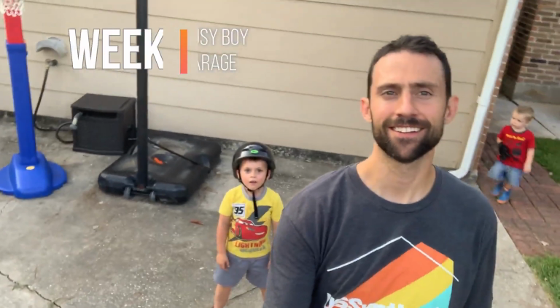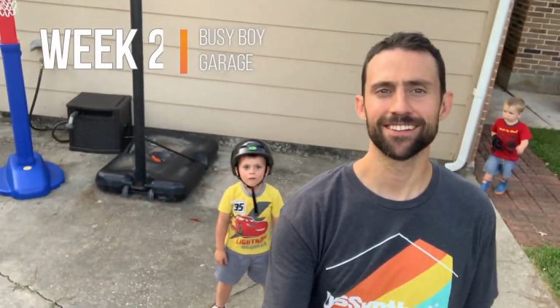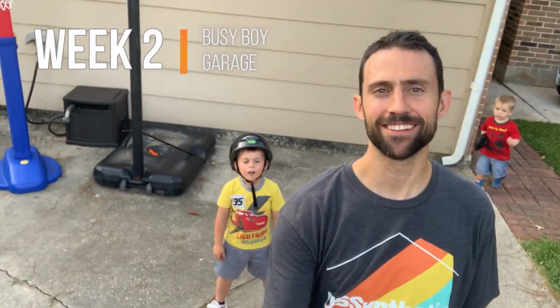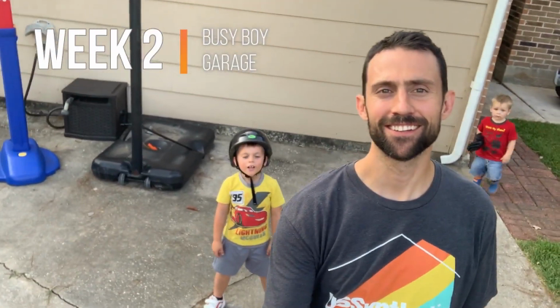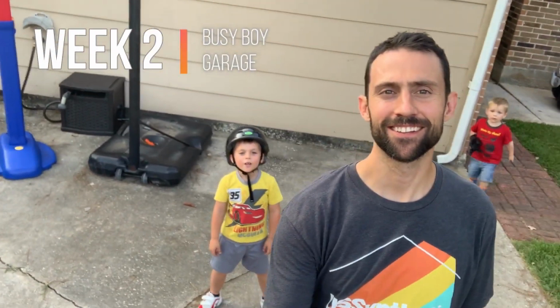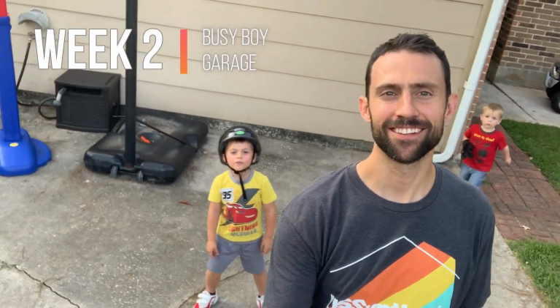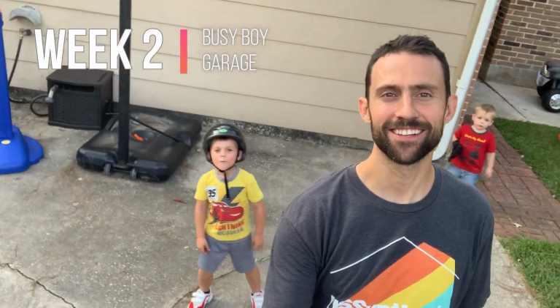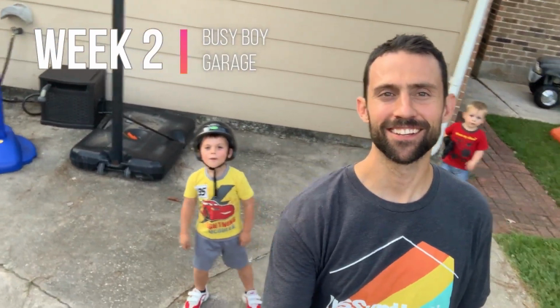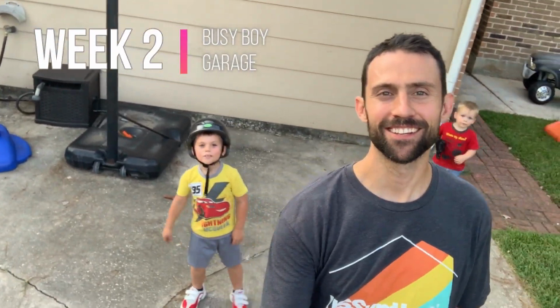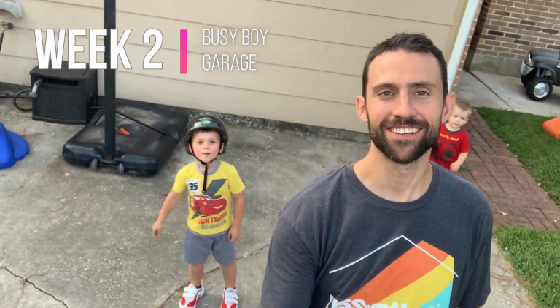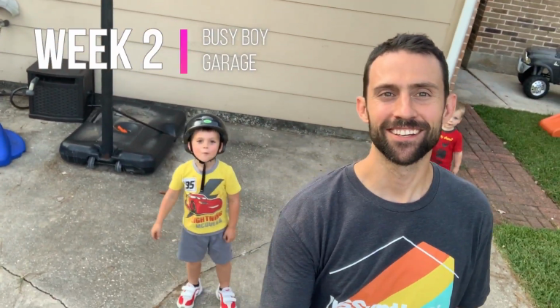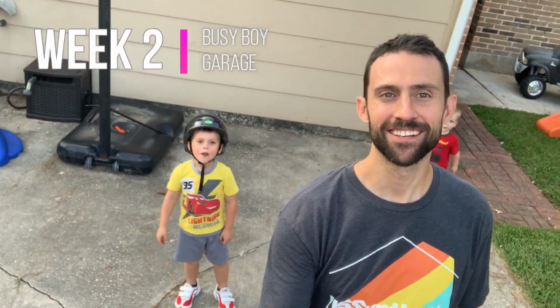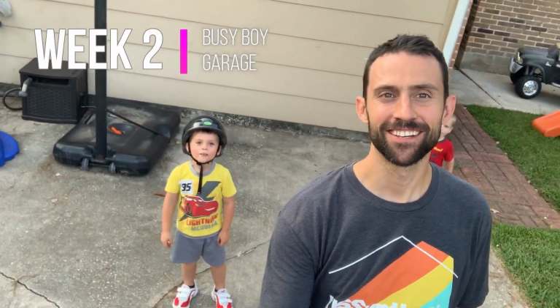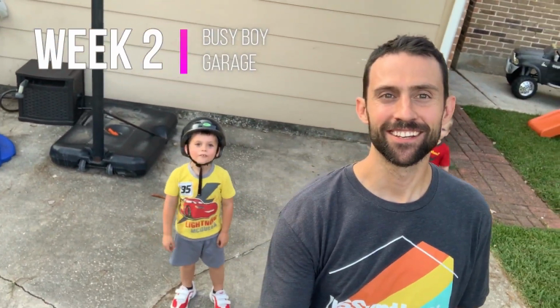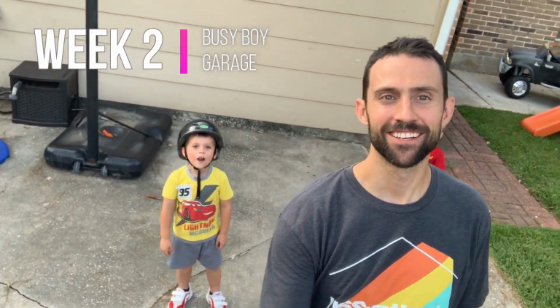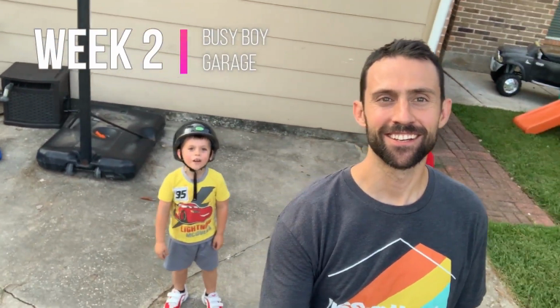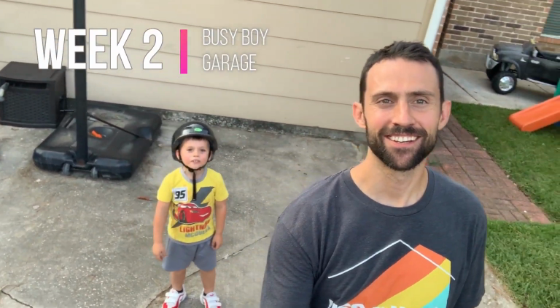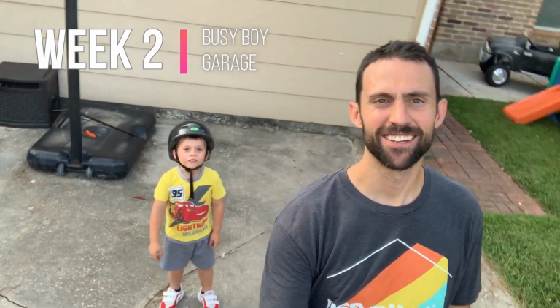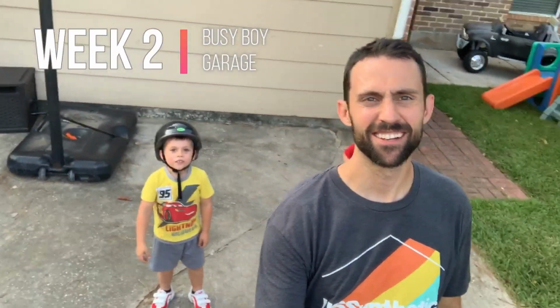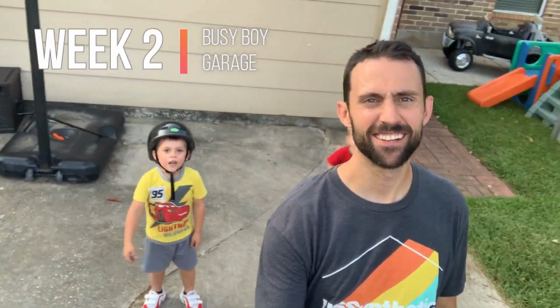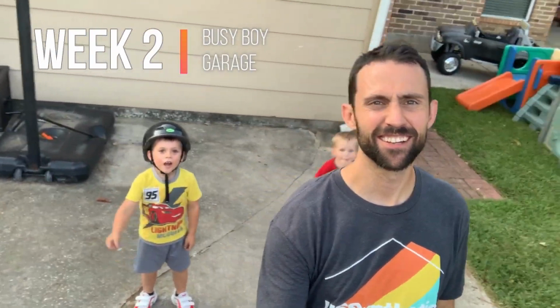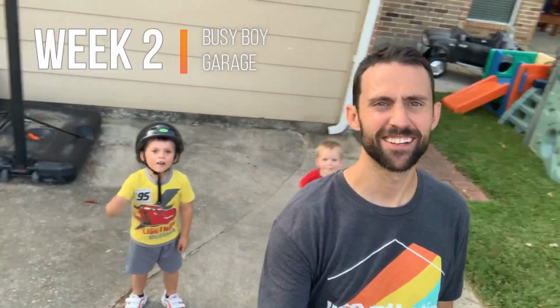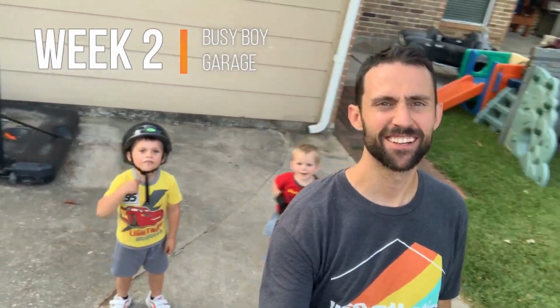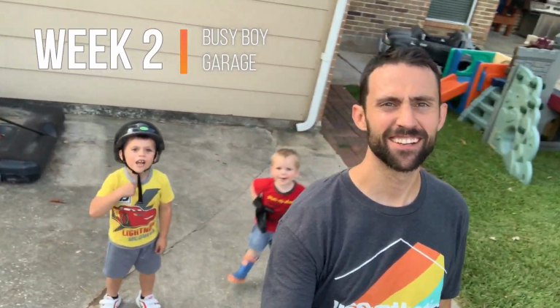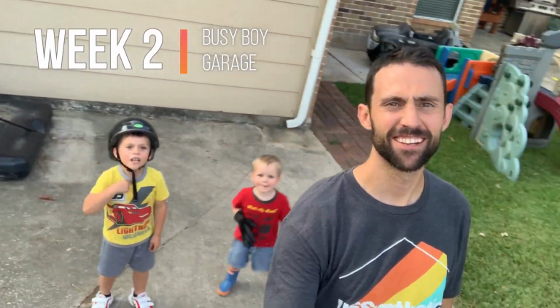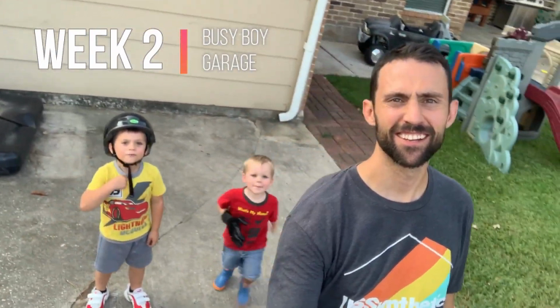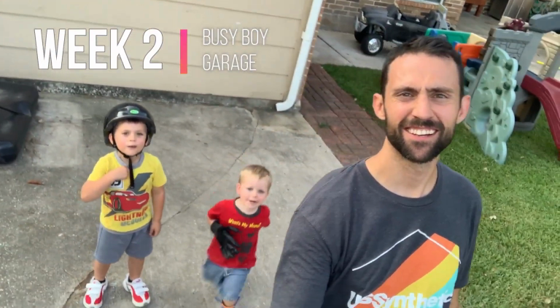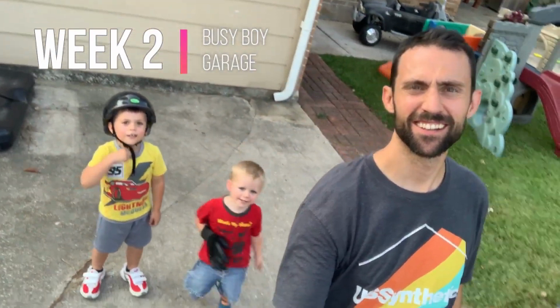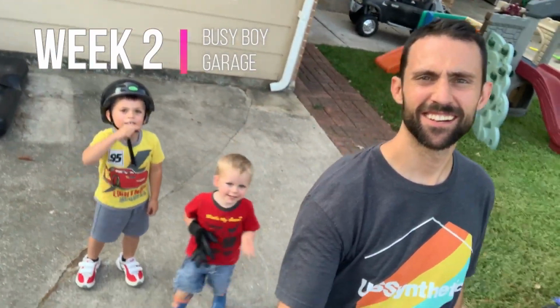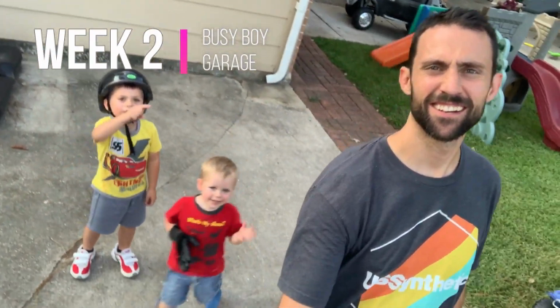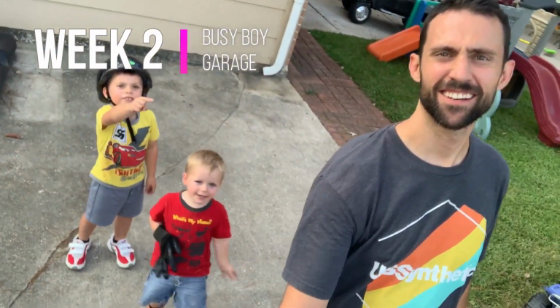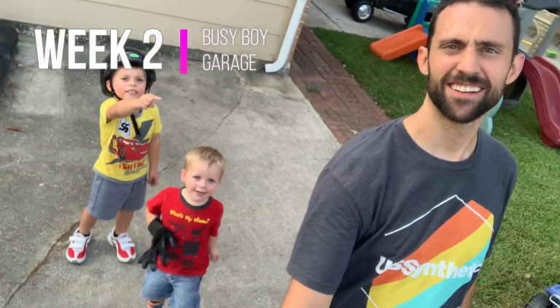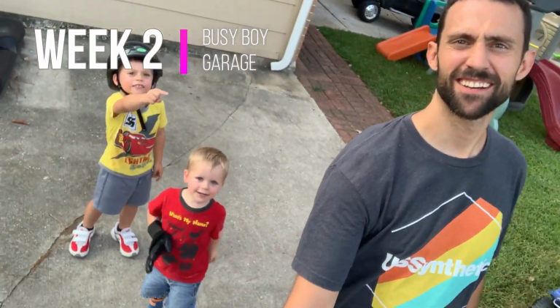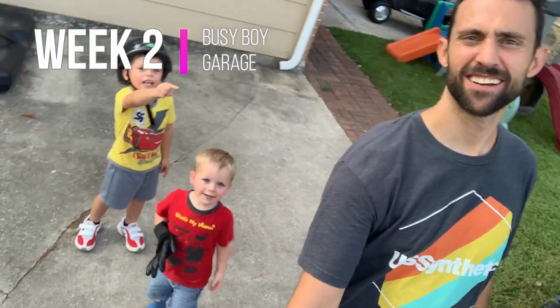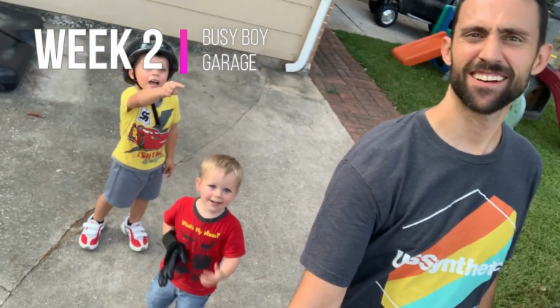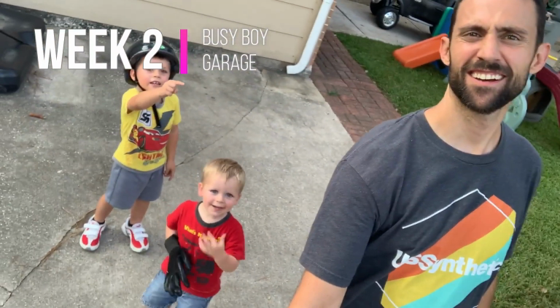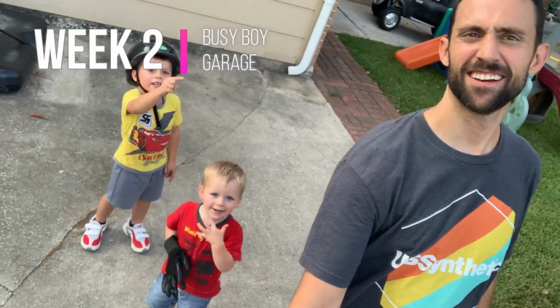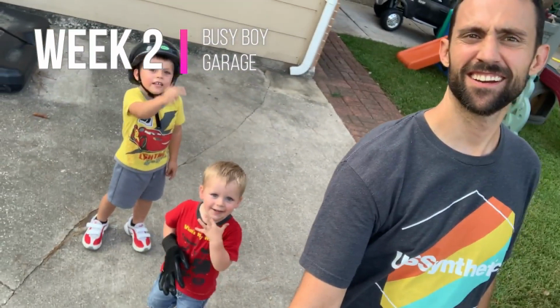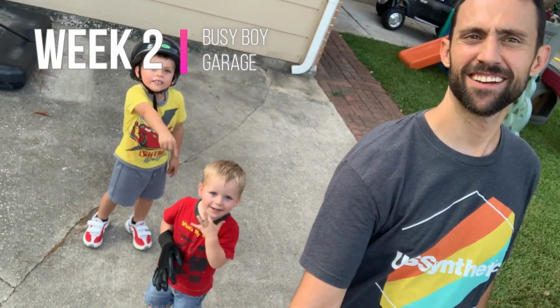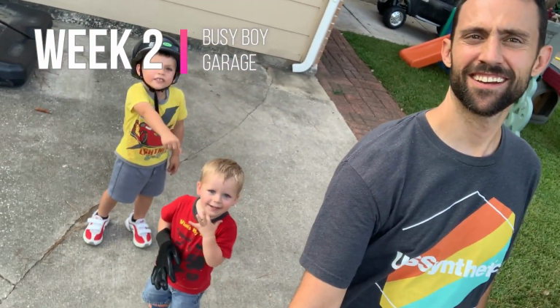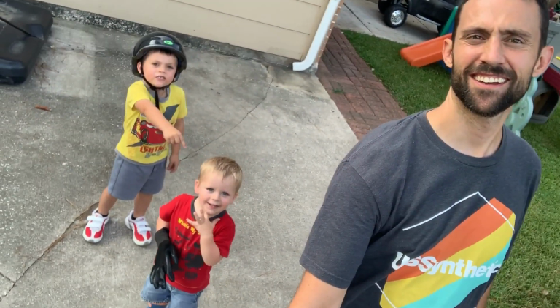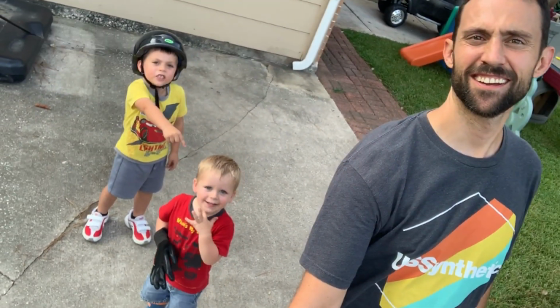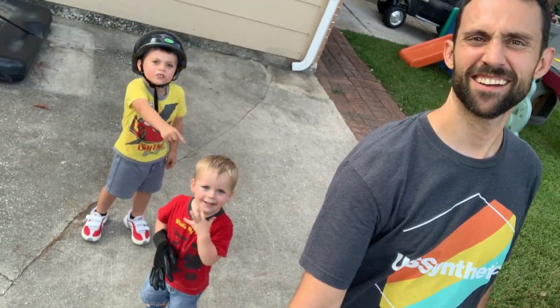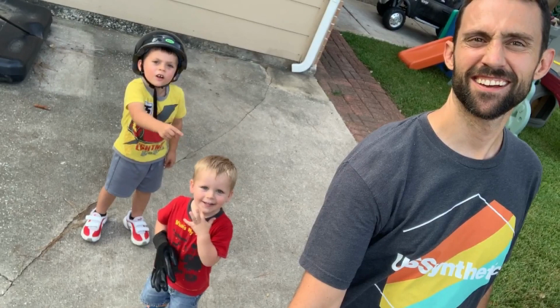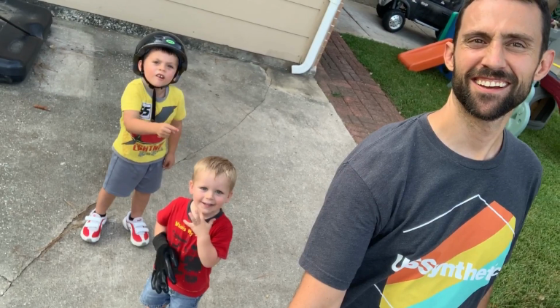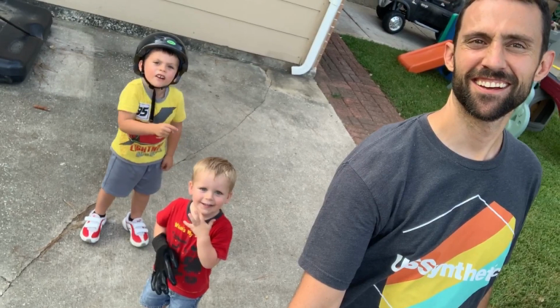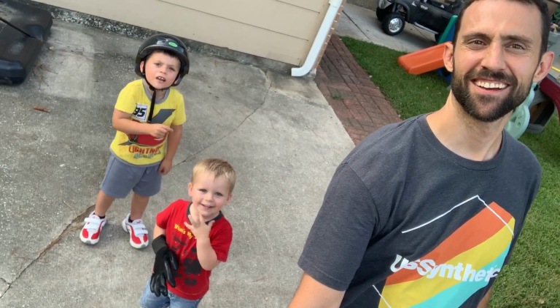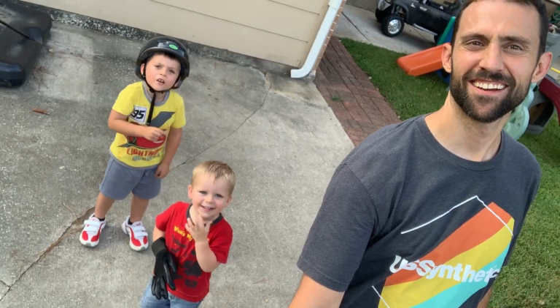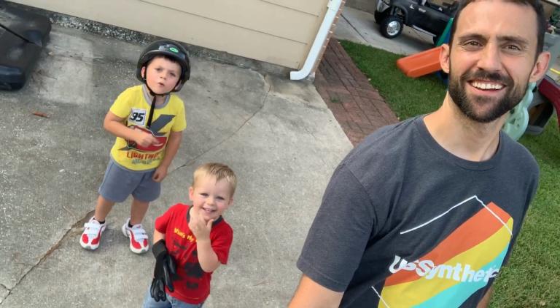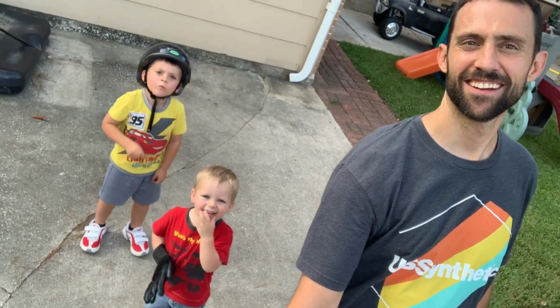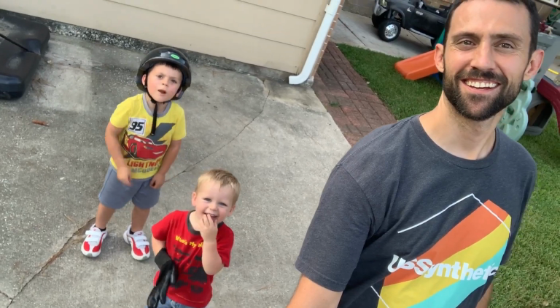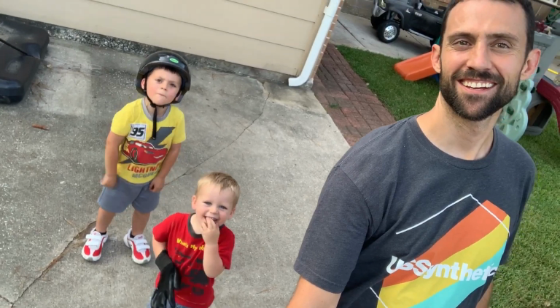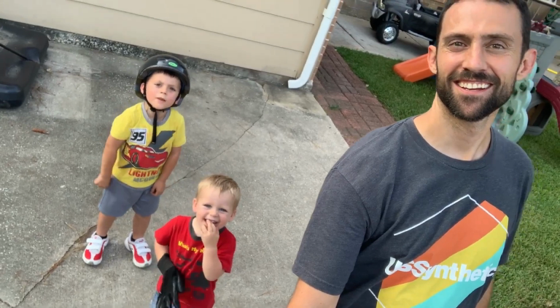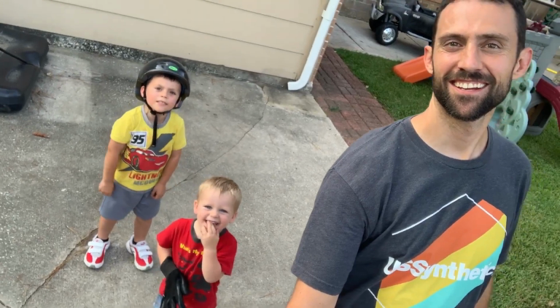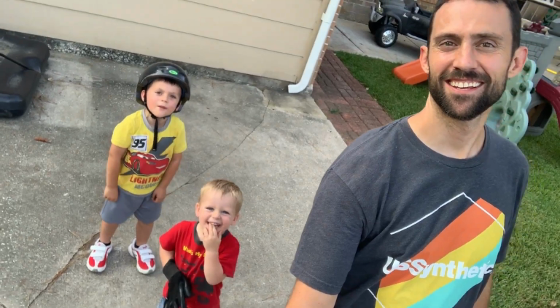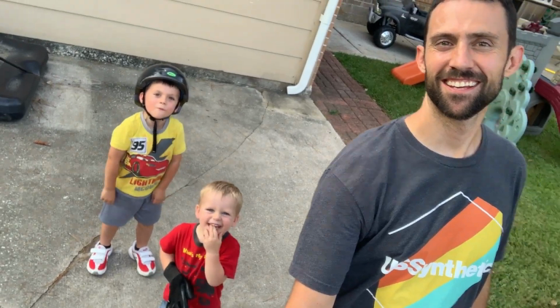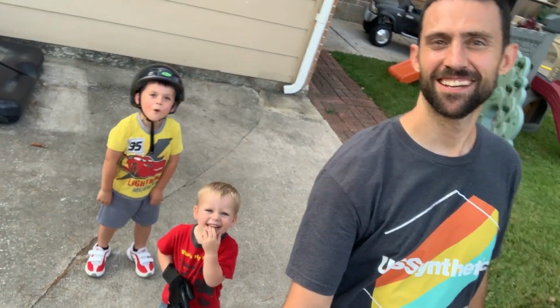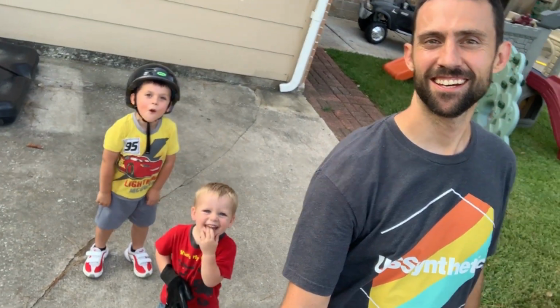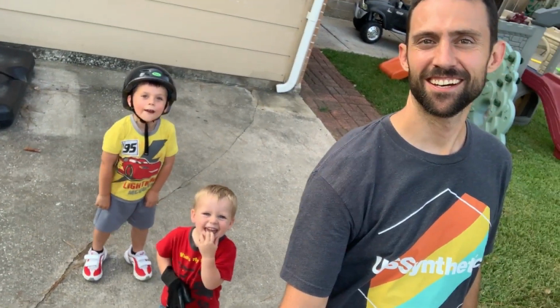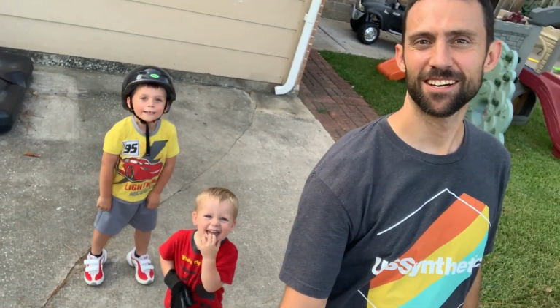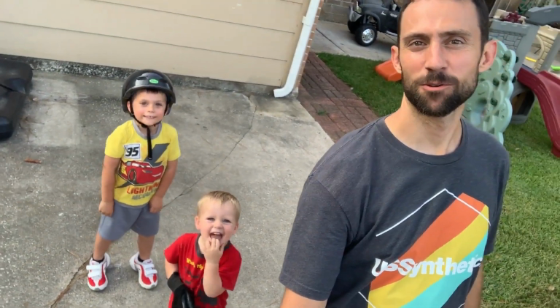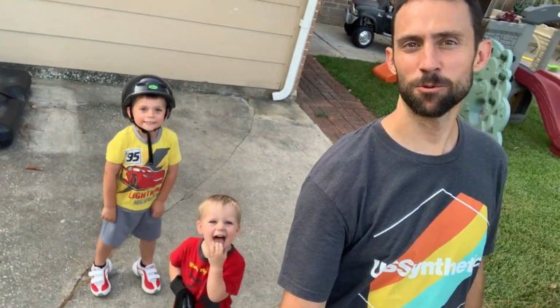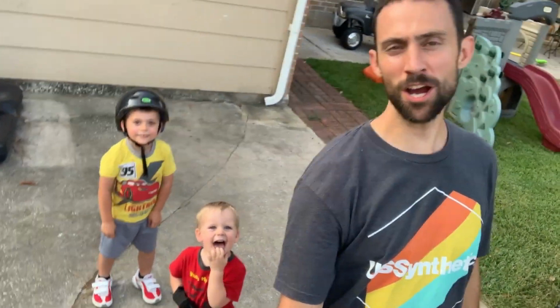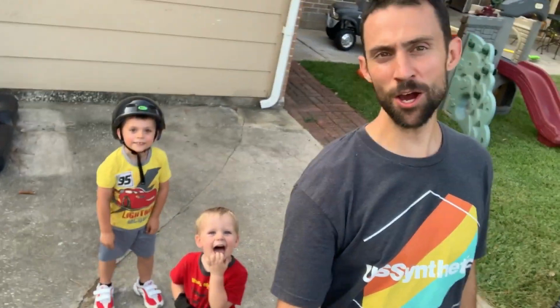Welcome to Busy Boys Rock! I'm Jack, and this is Jack, and this is Mark. We're Busy Boys! Woo!